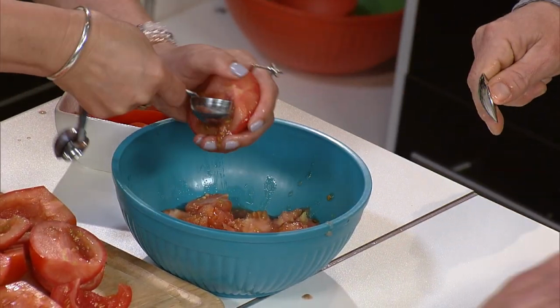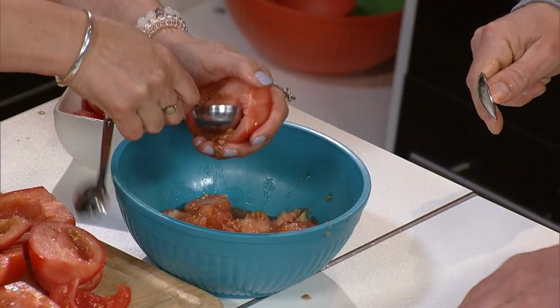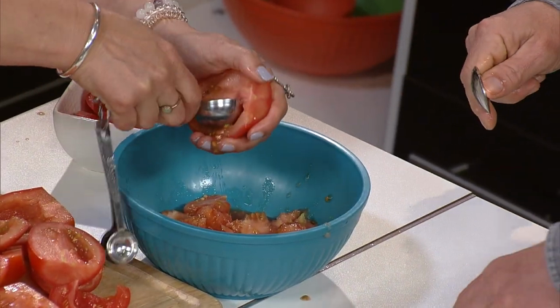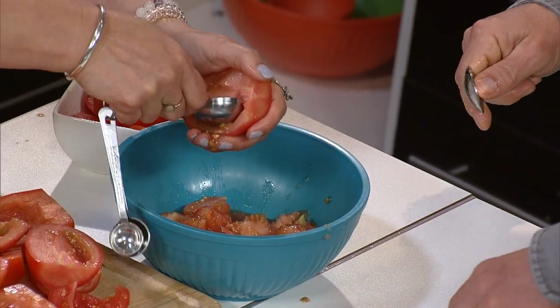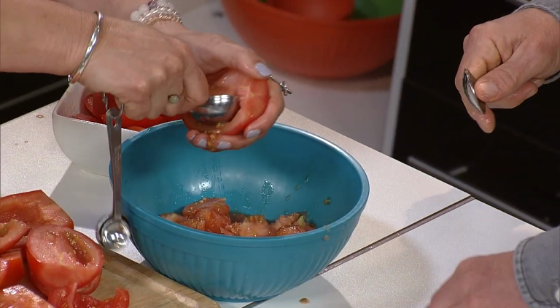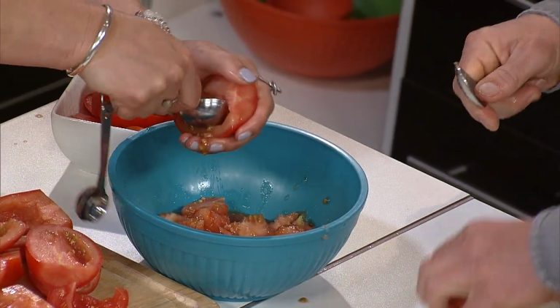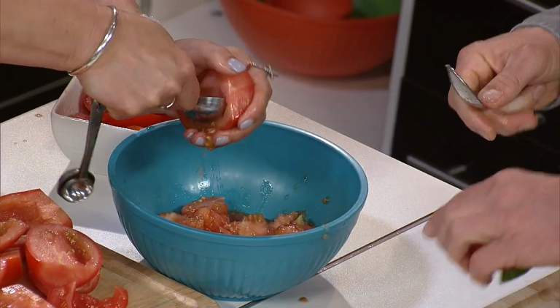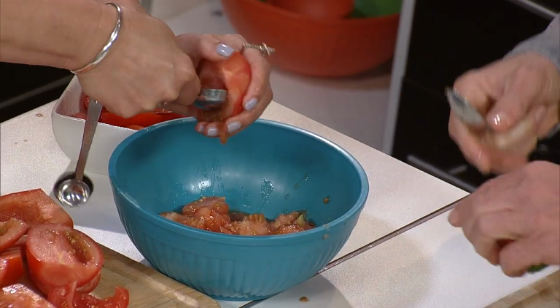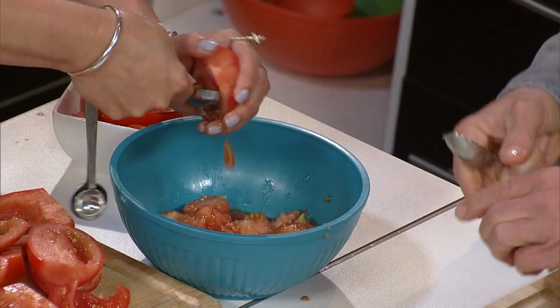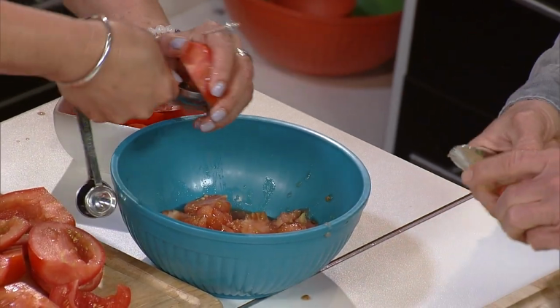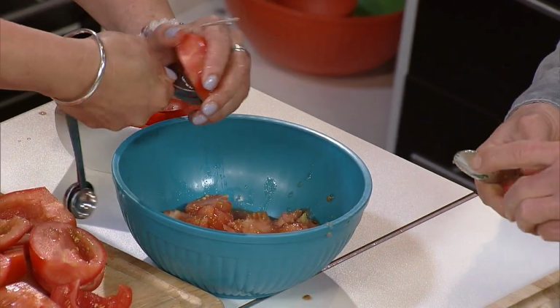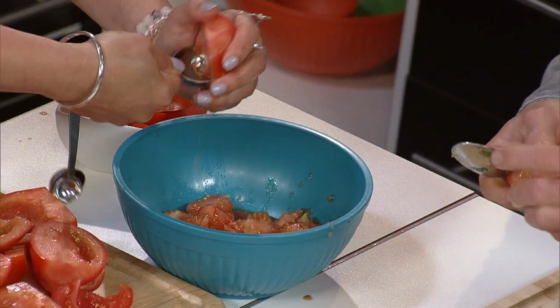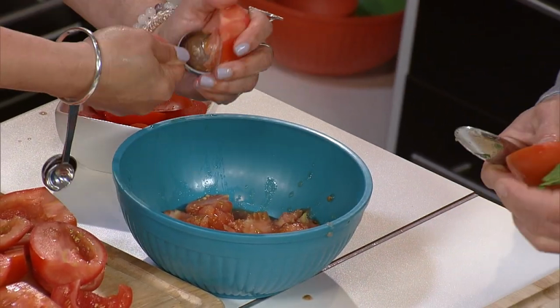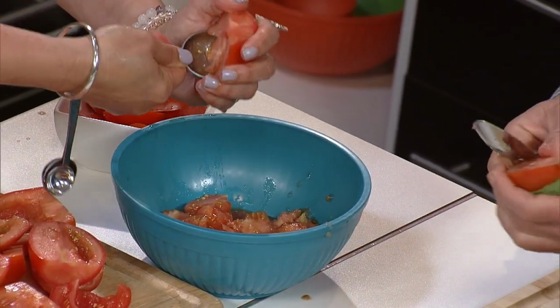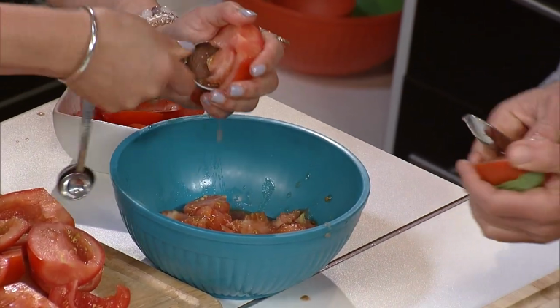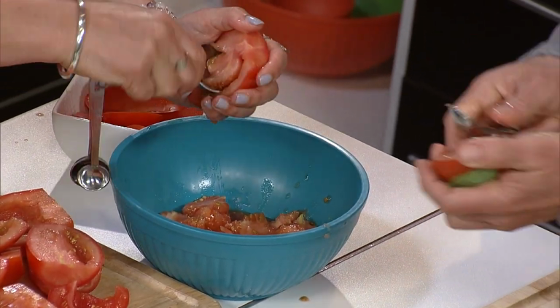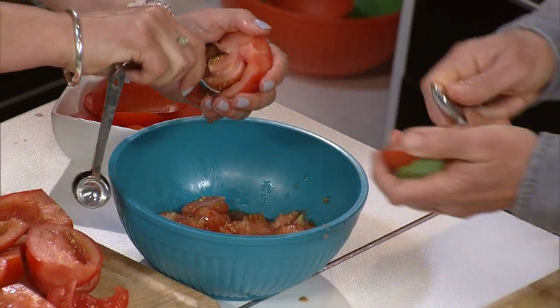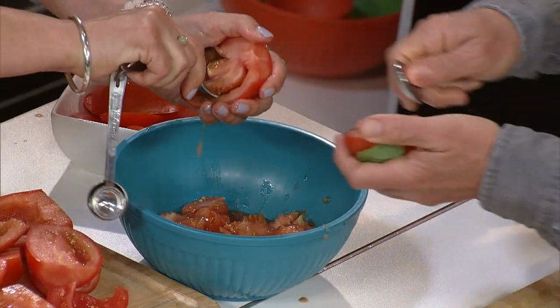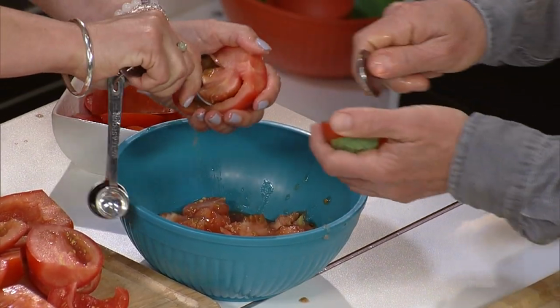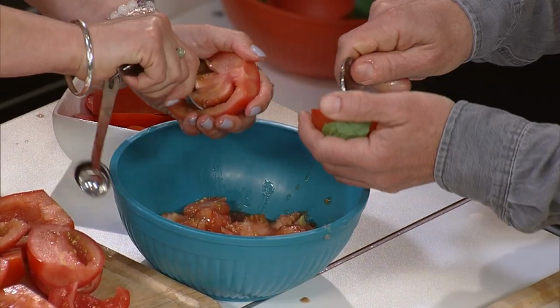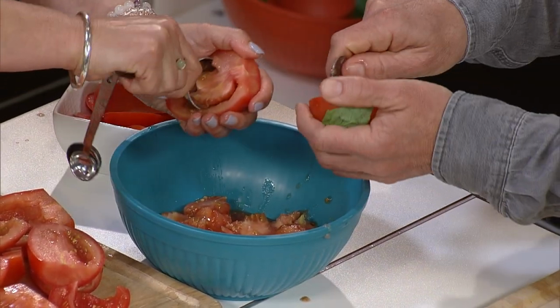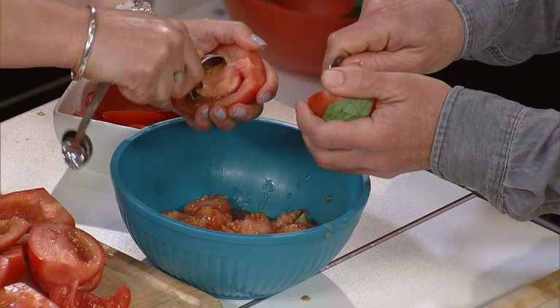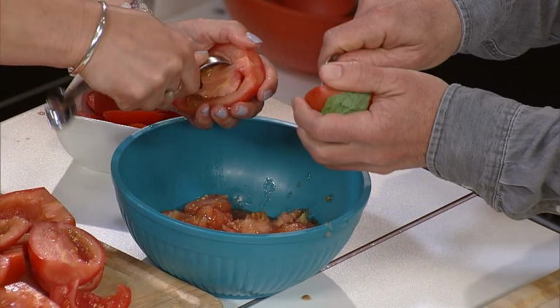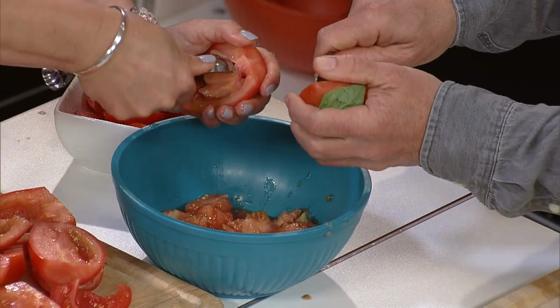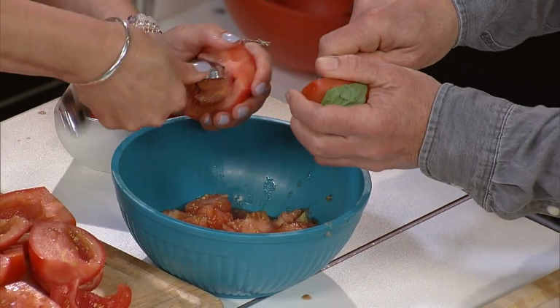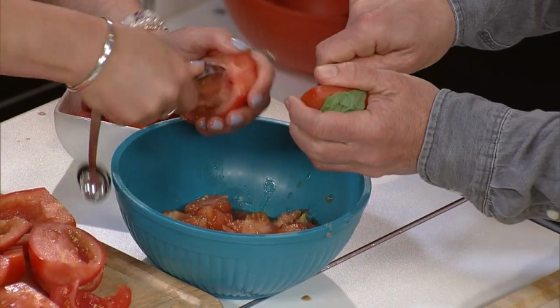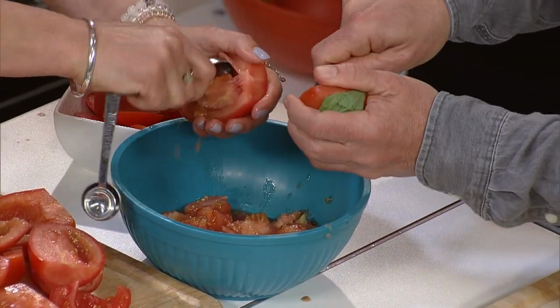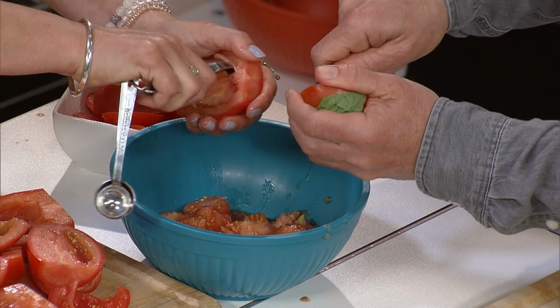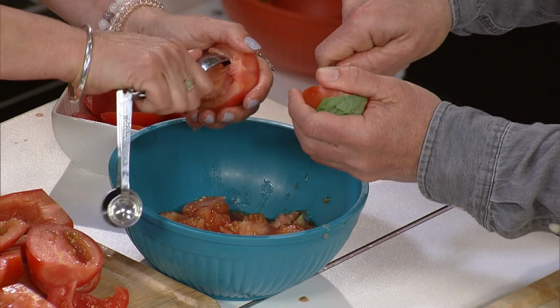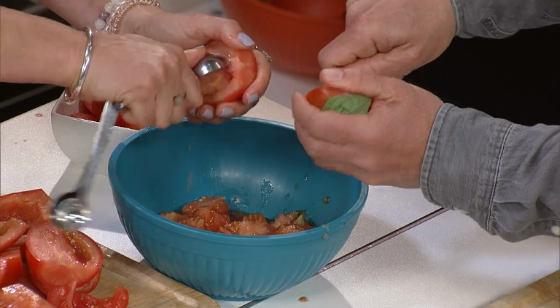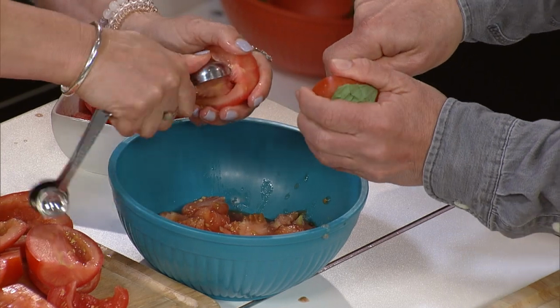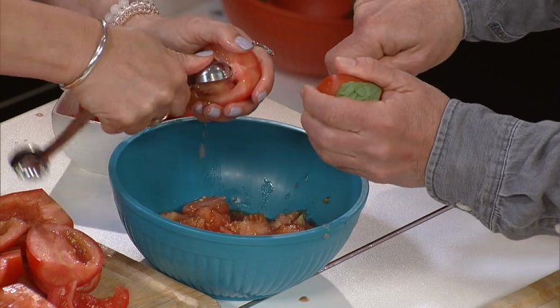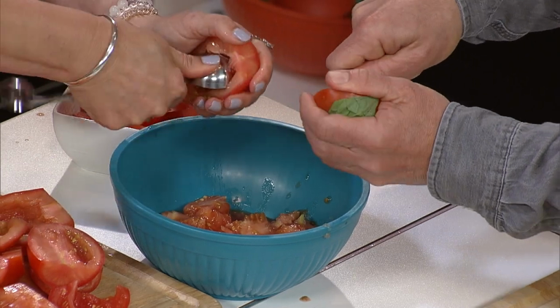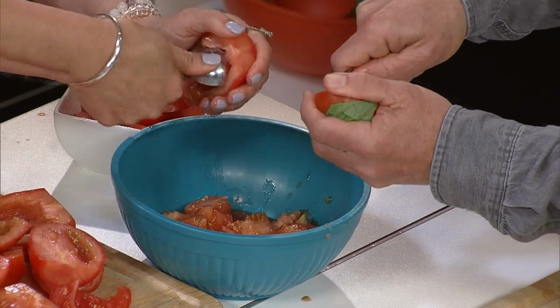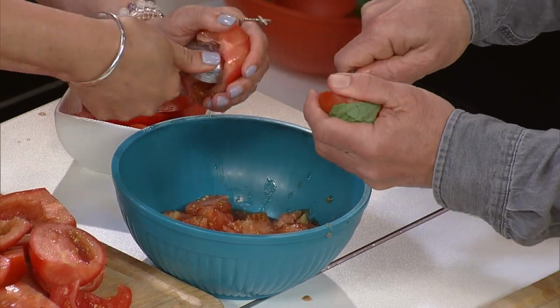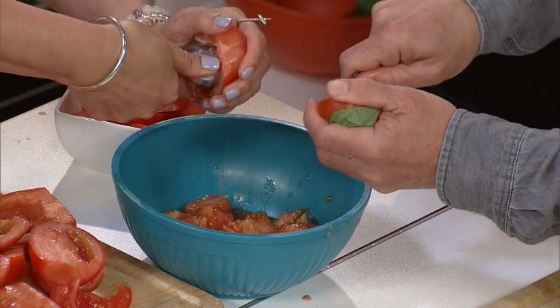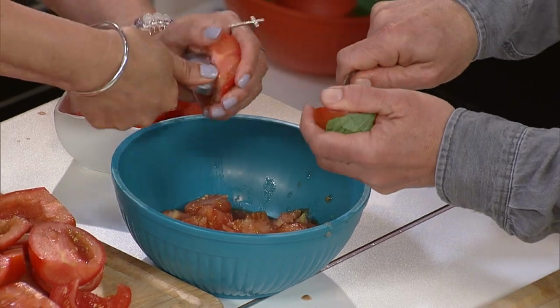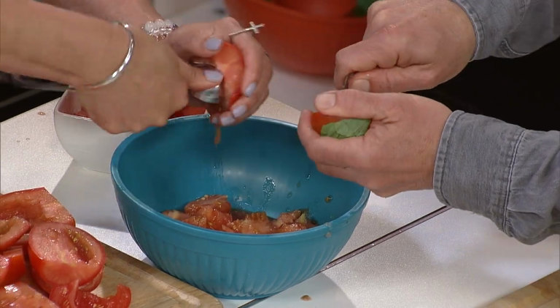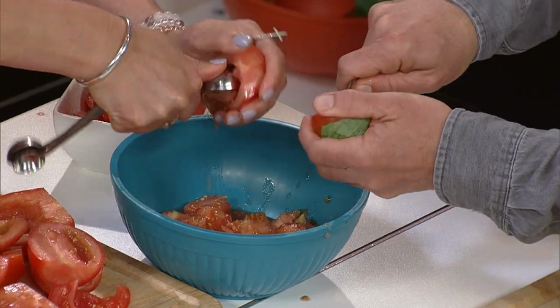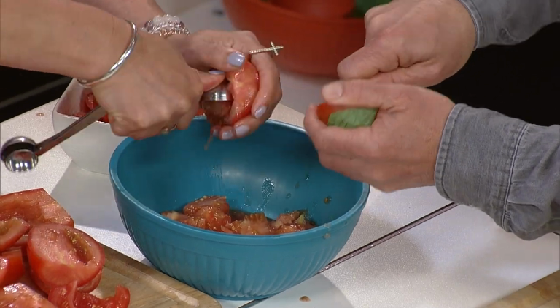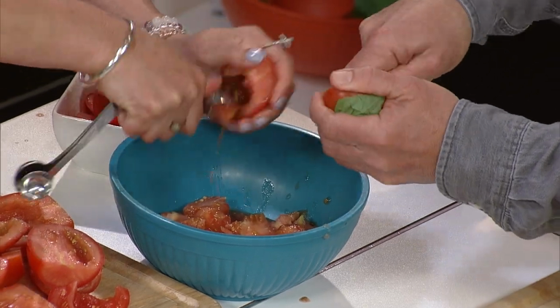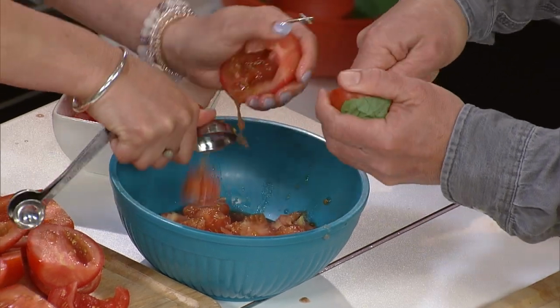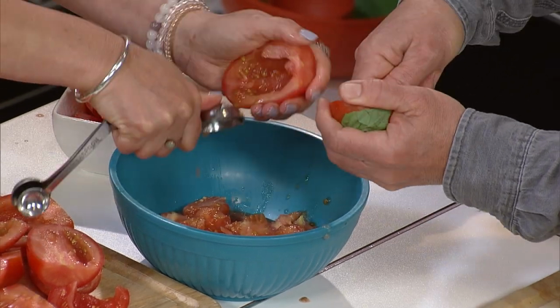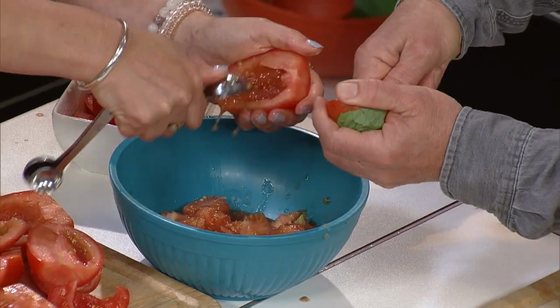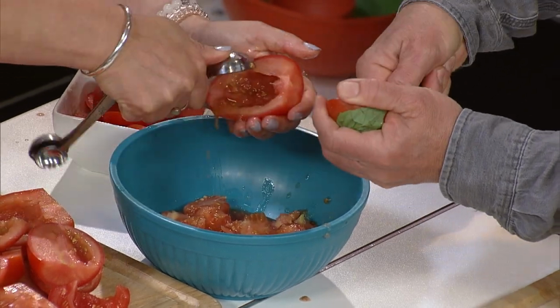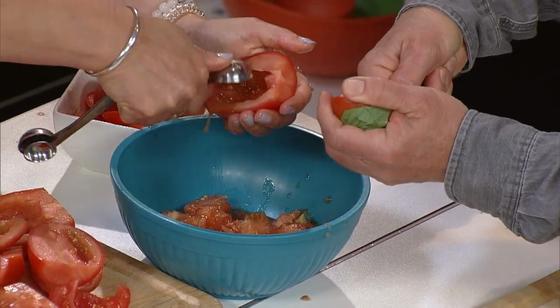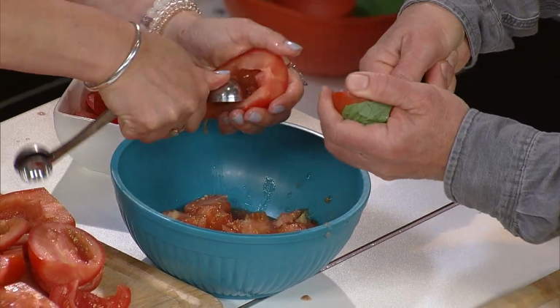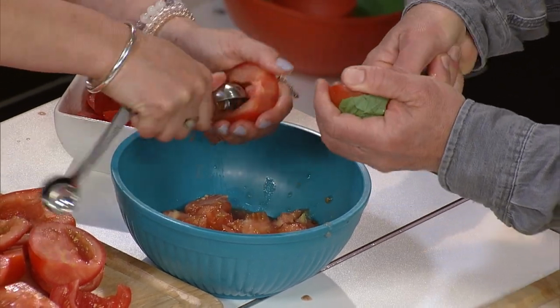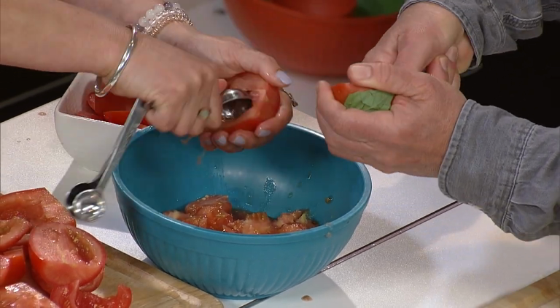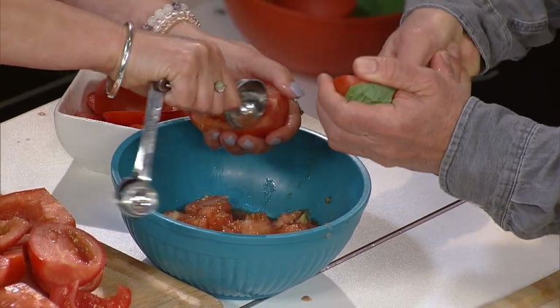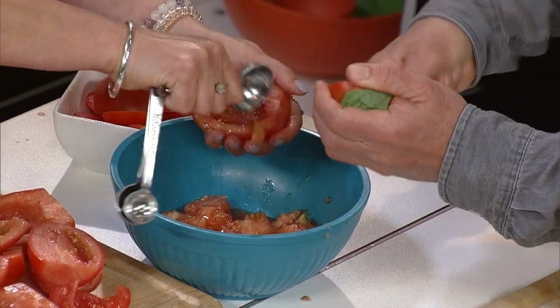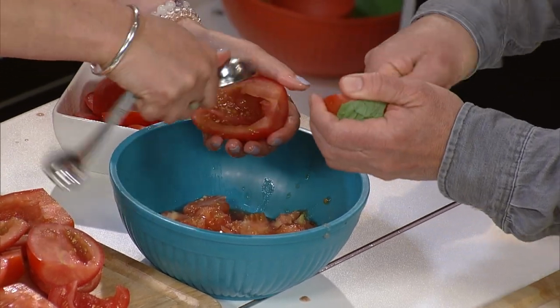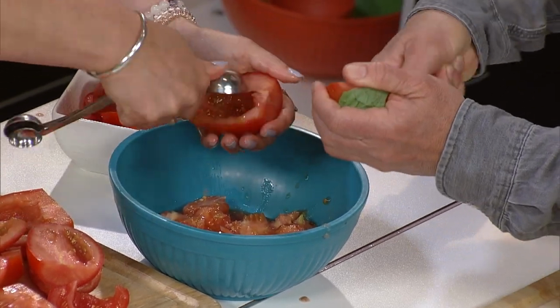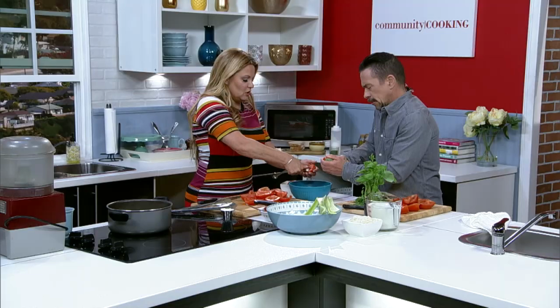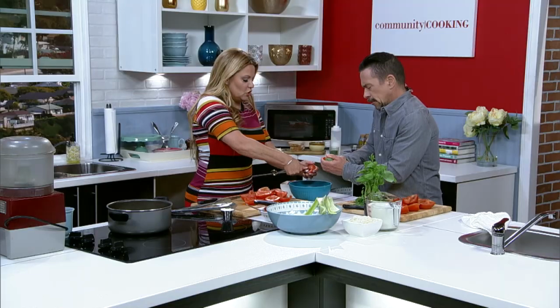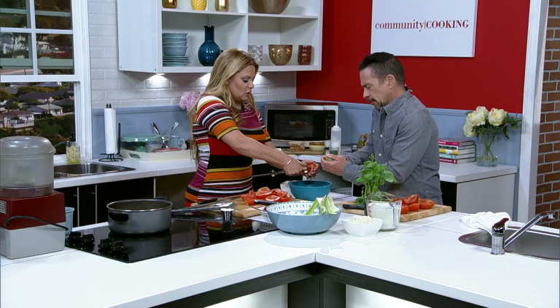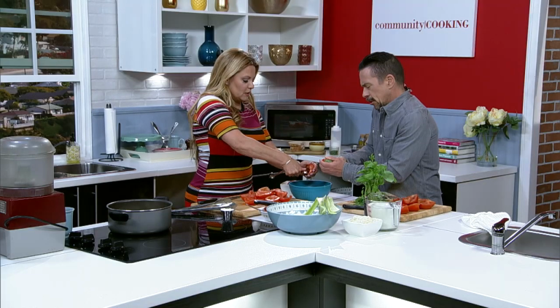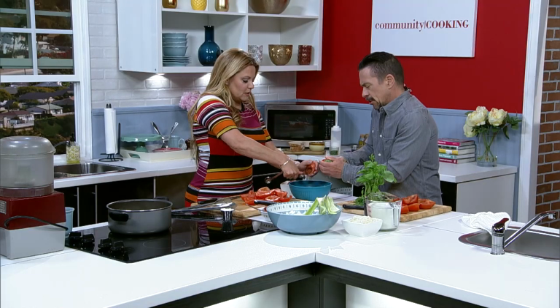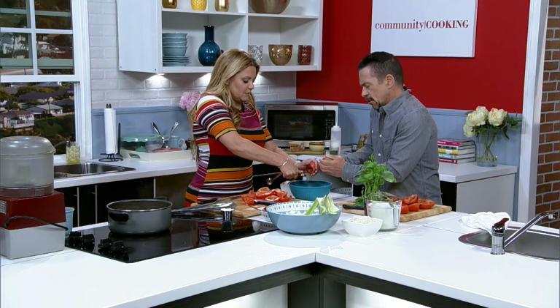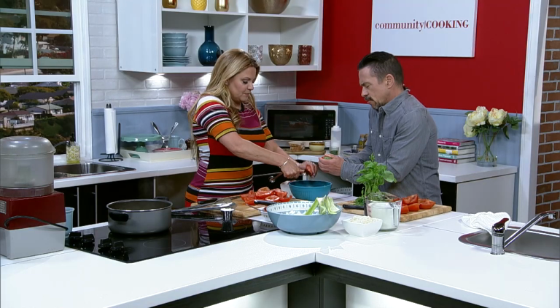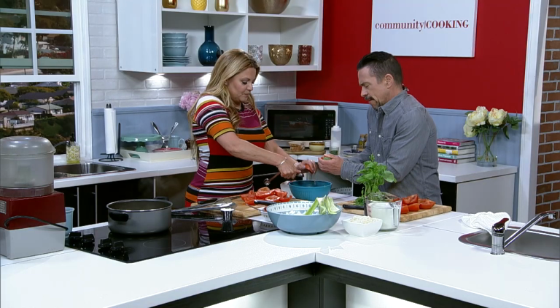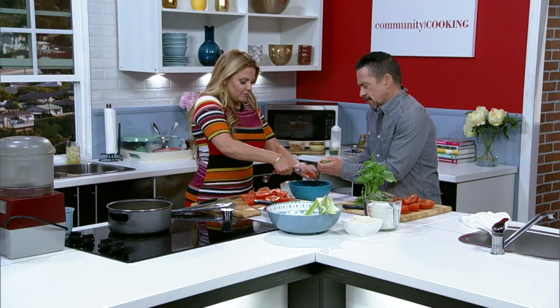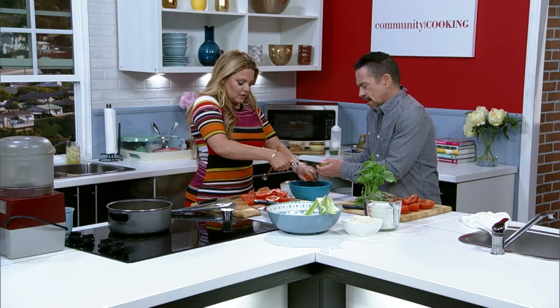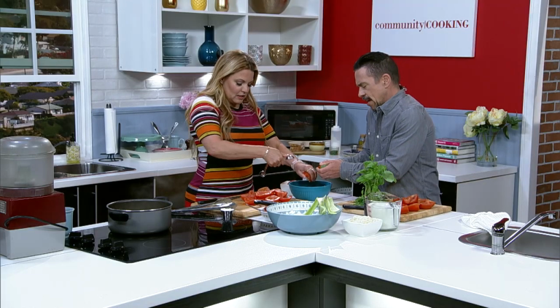After we get these sautéed, do we need to chop them? Yeah, but again you don't have to worry too much about how they look — just a rough chop.